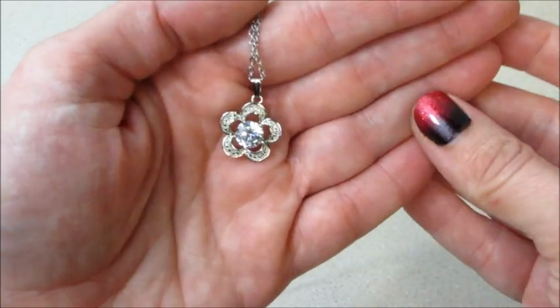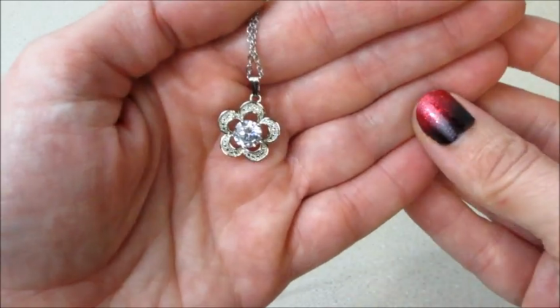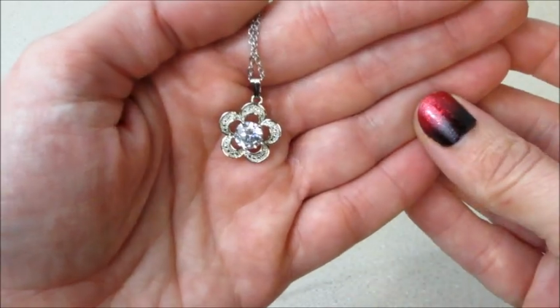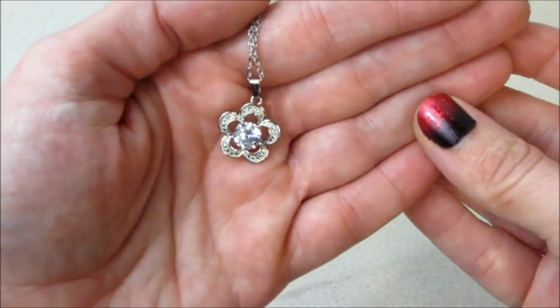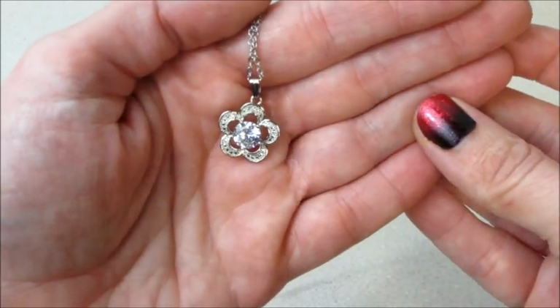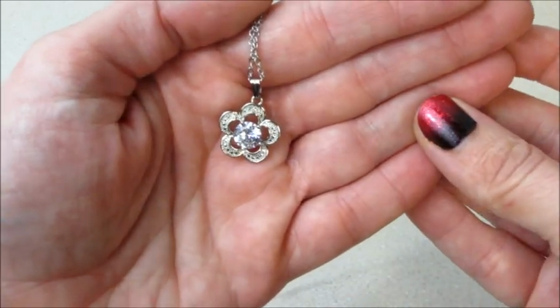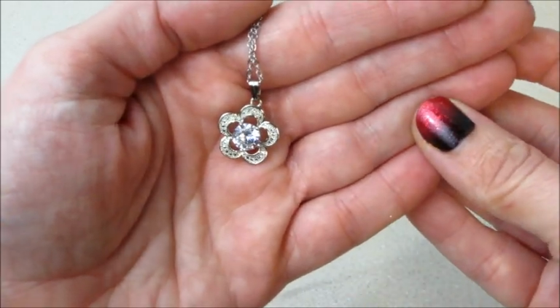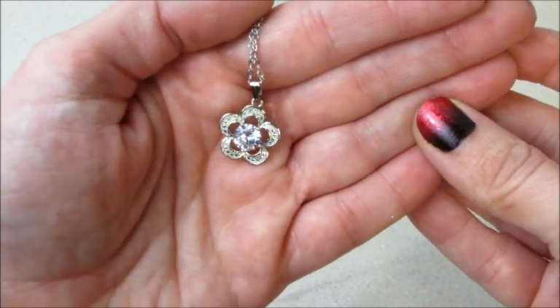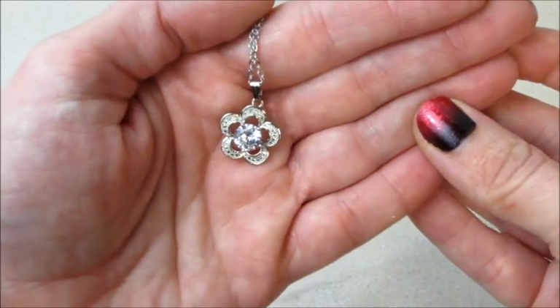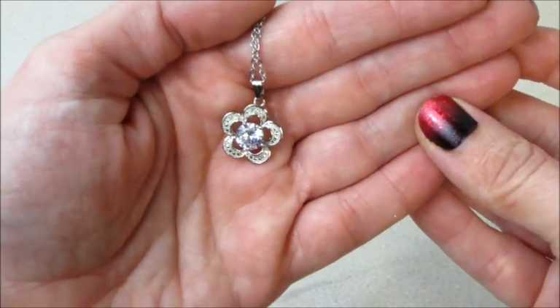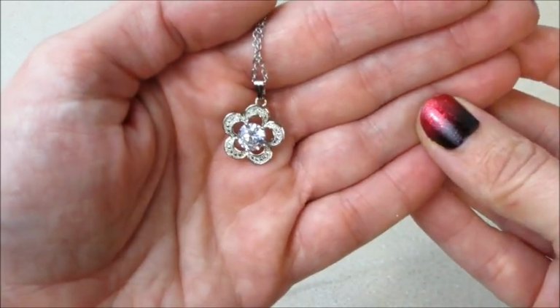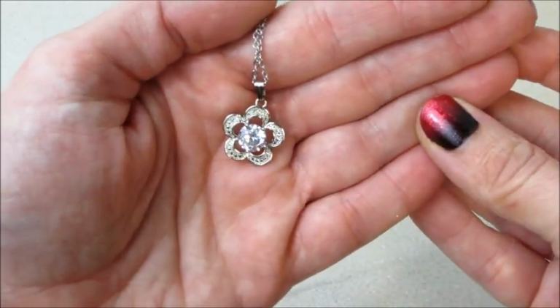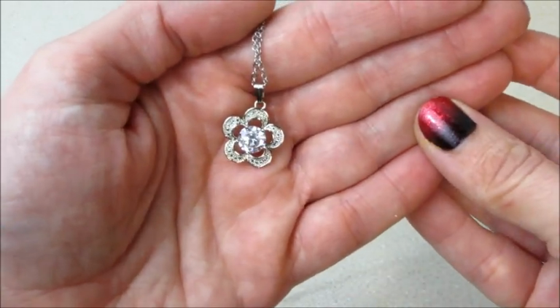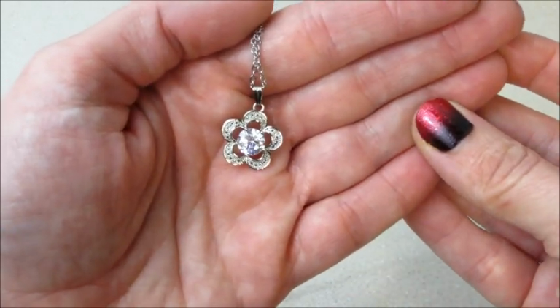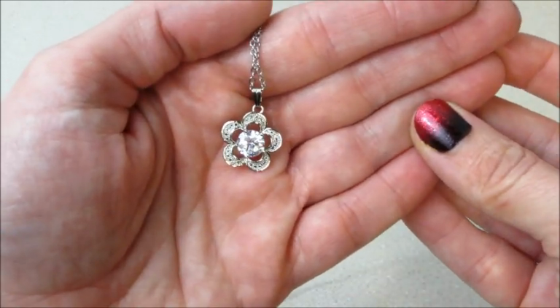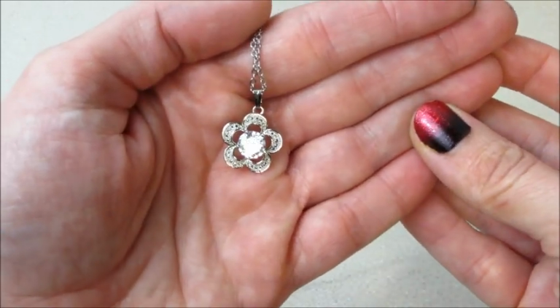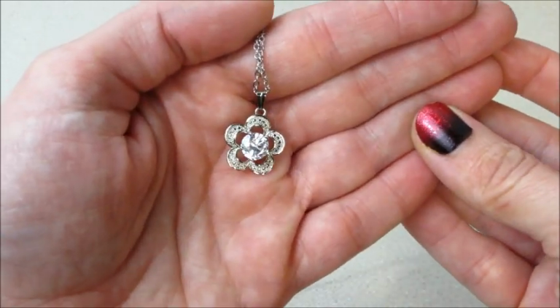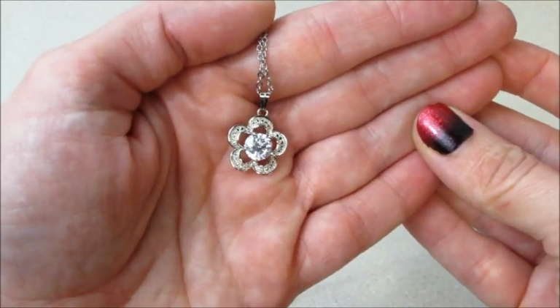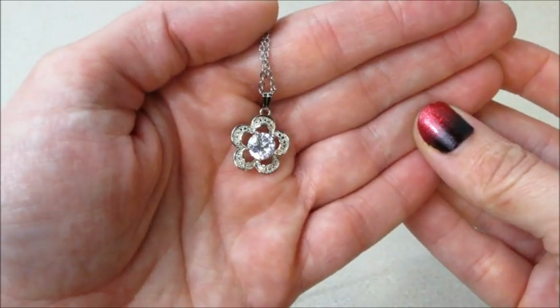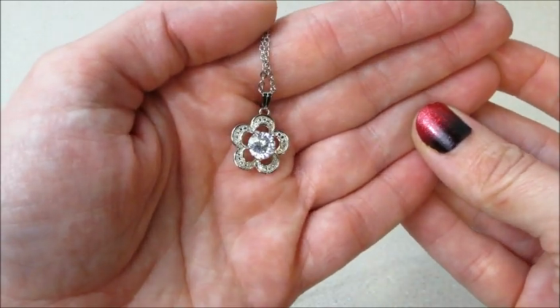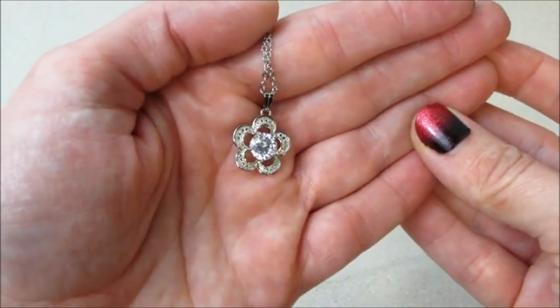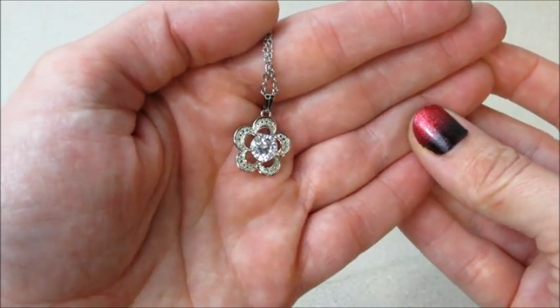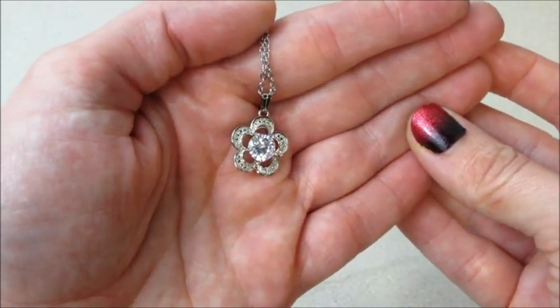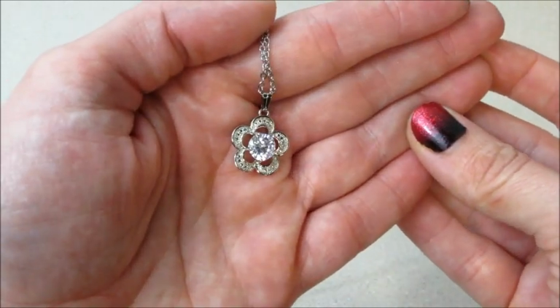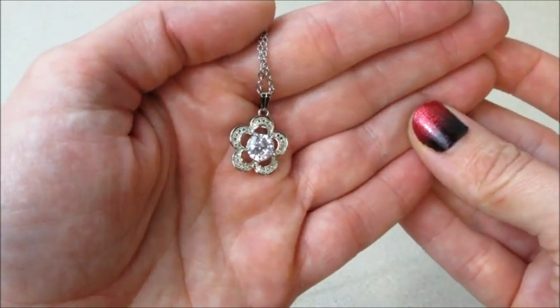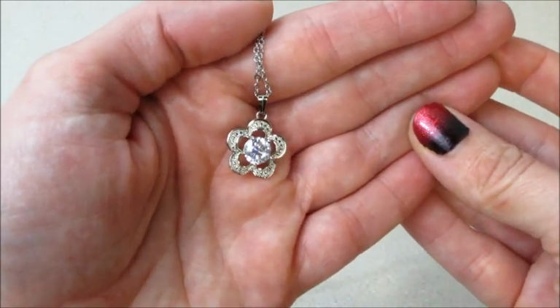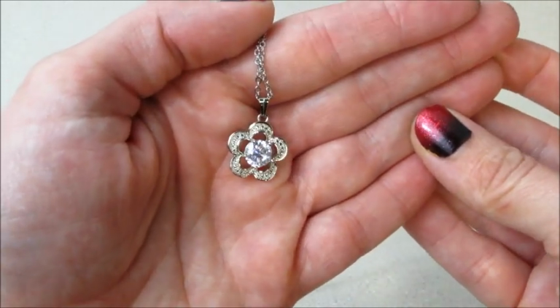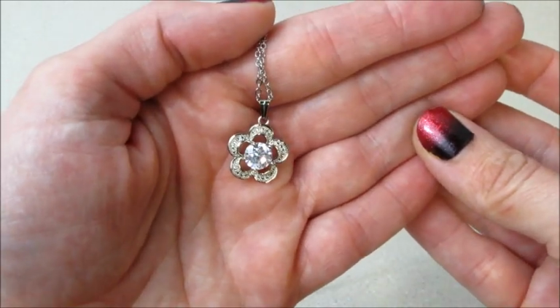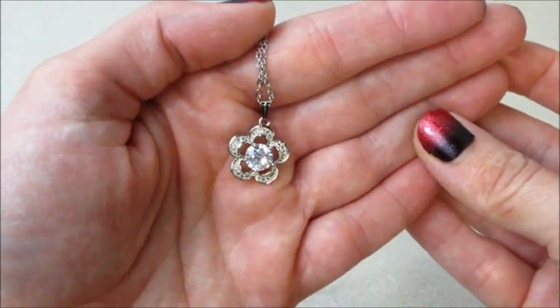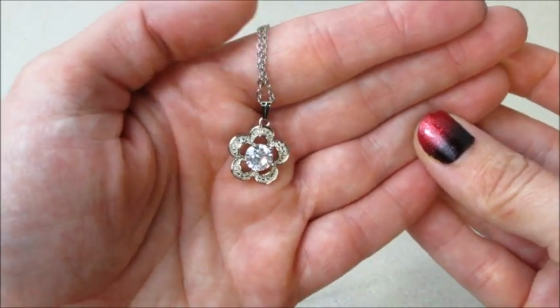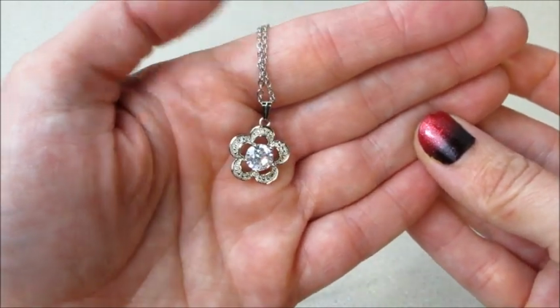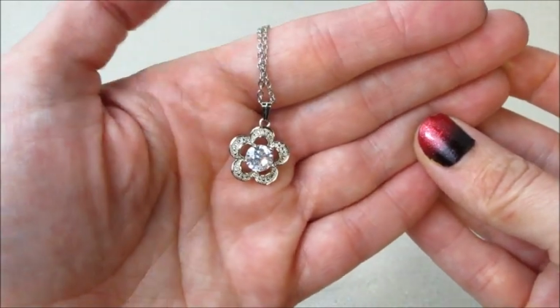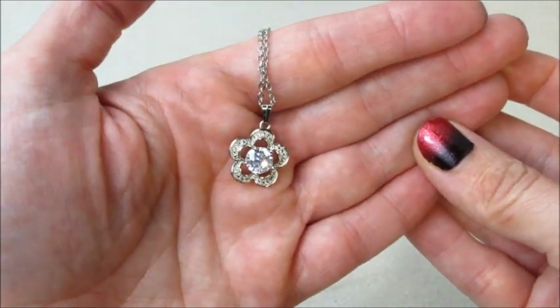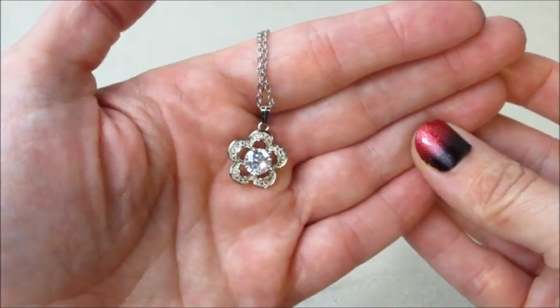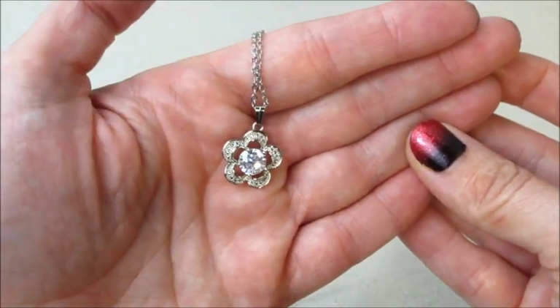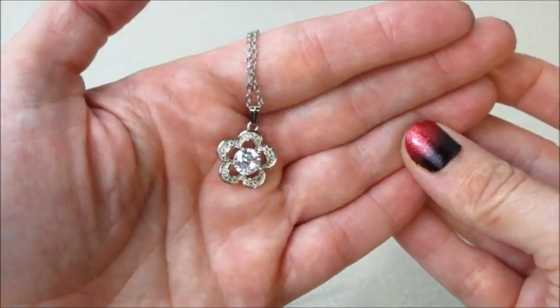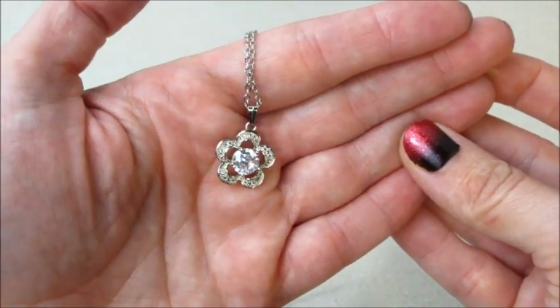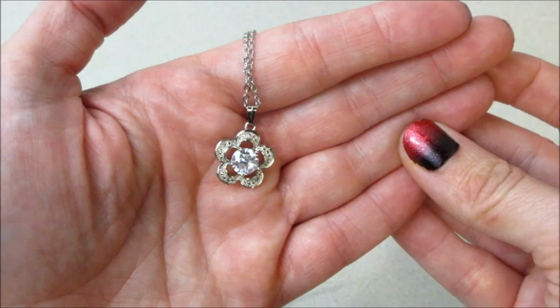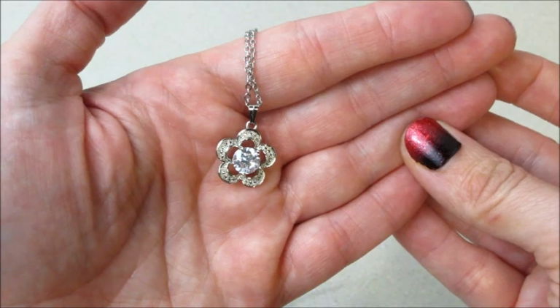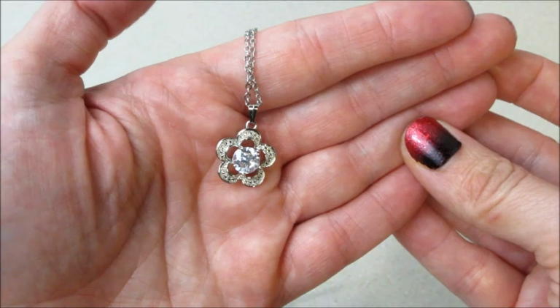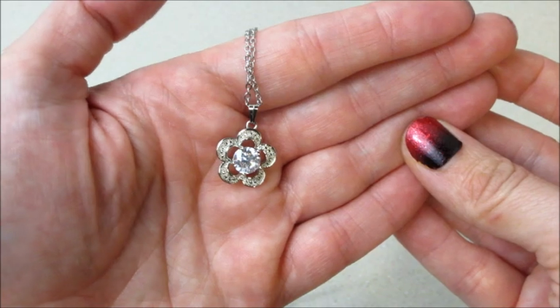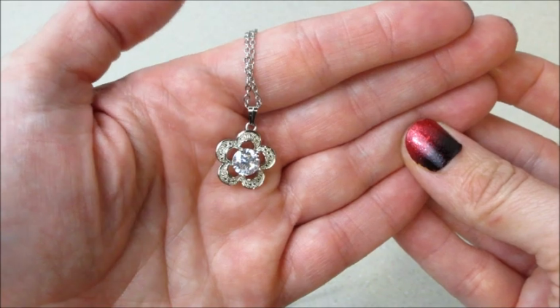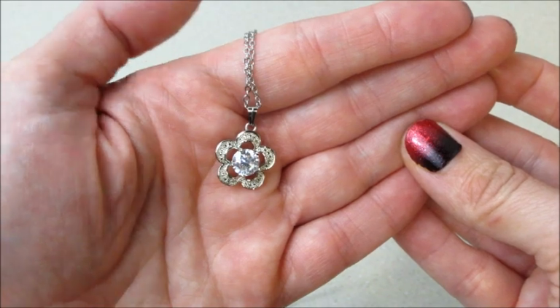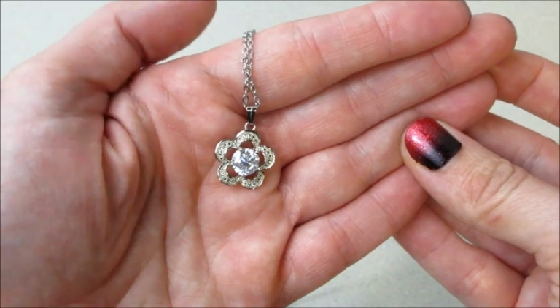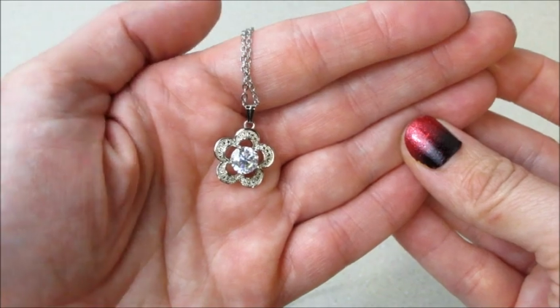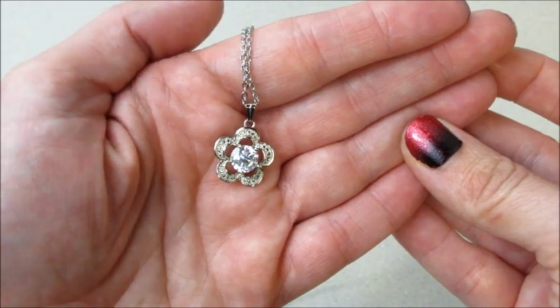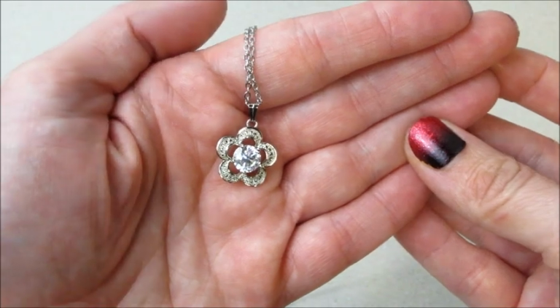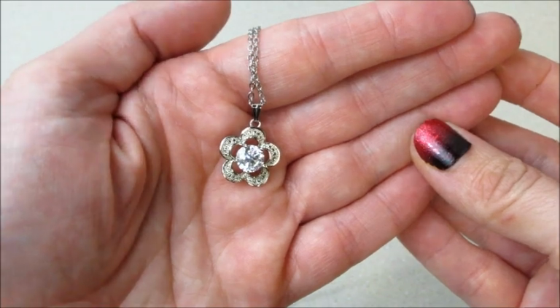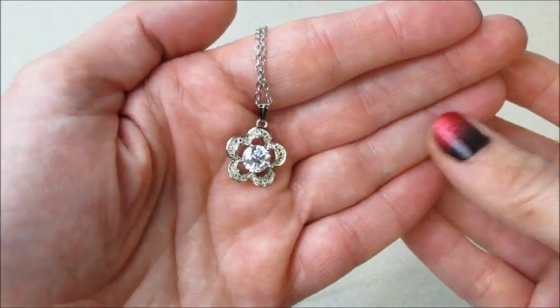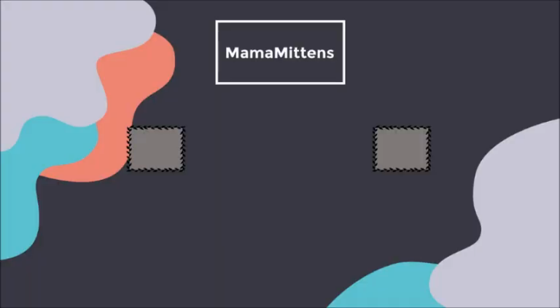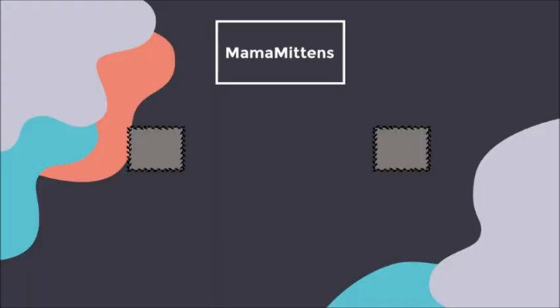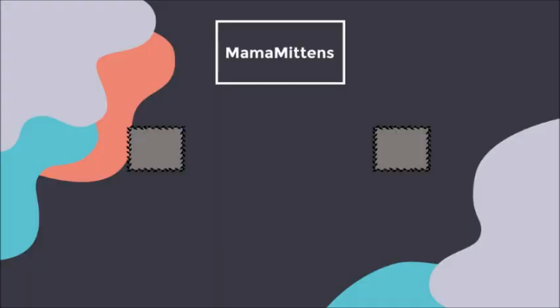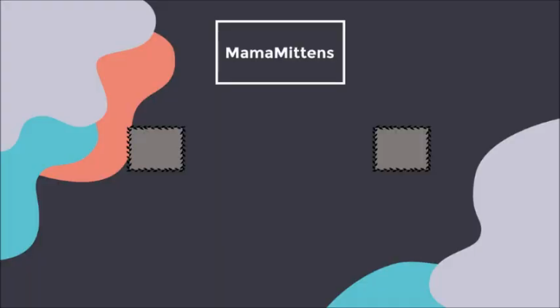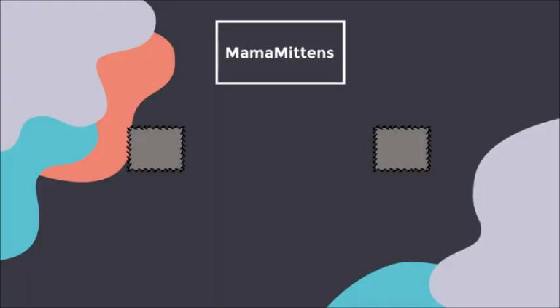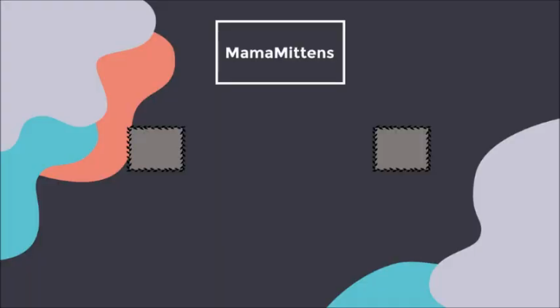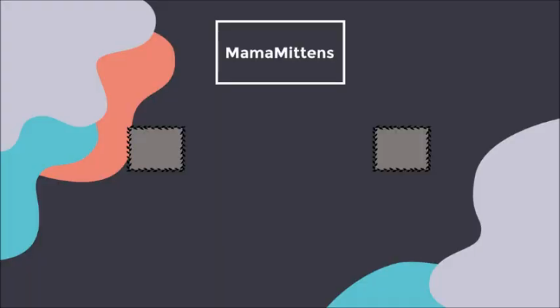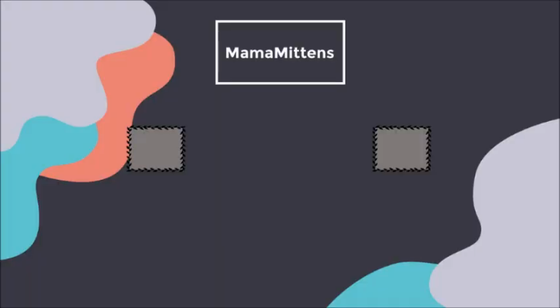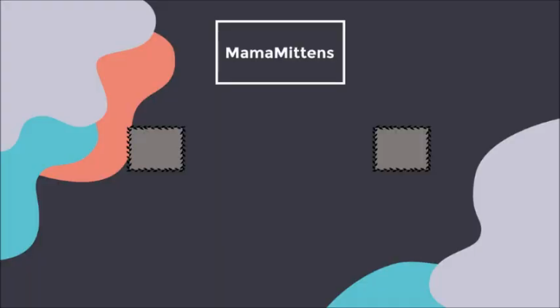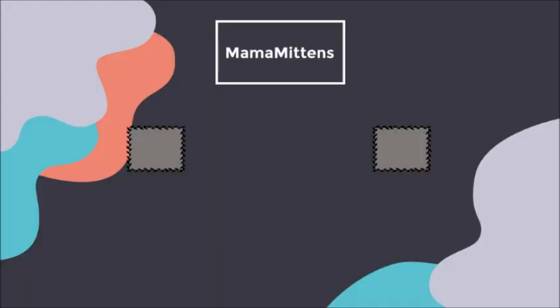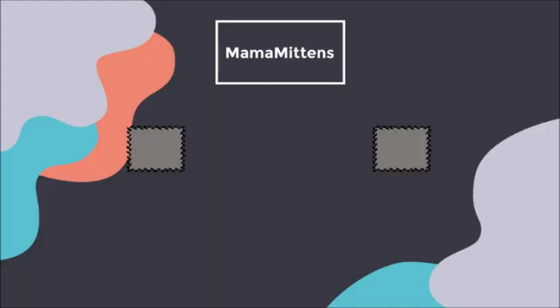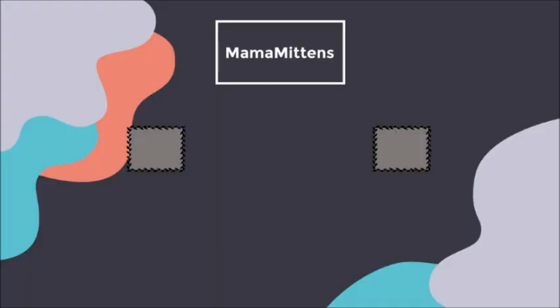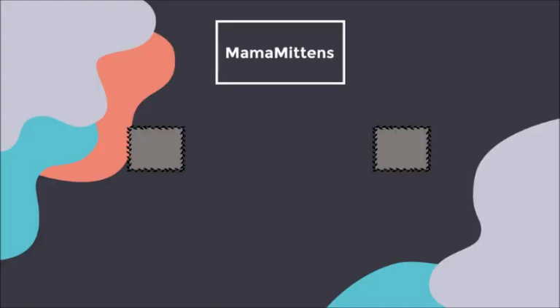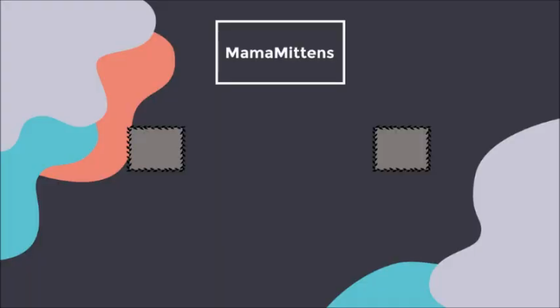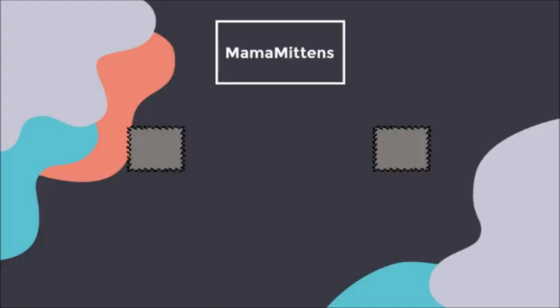I have a ton more of the Halloween ones coming, so stay tuned in case you're interested. As always, thank you so much for watching — bye guys!